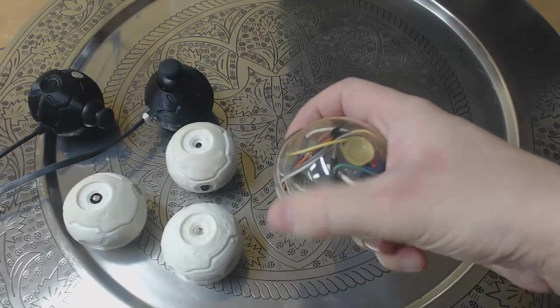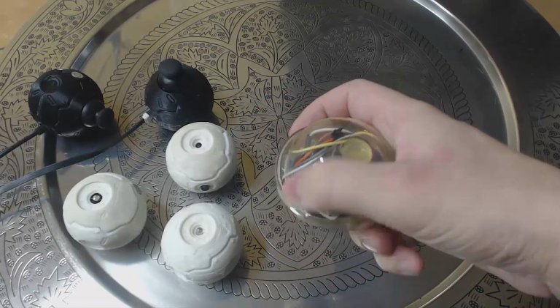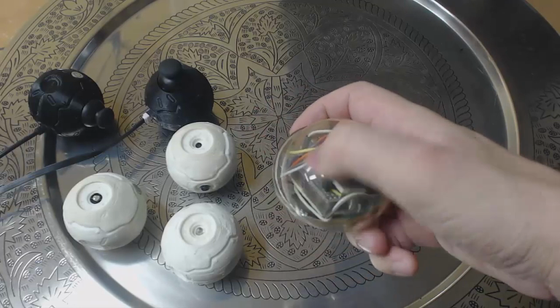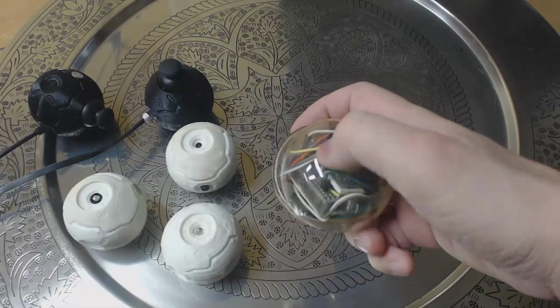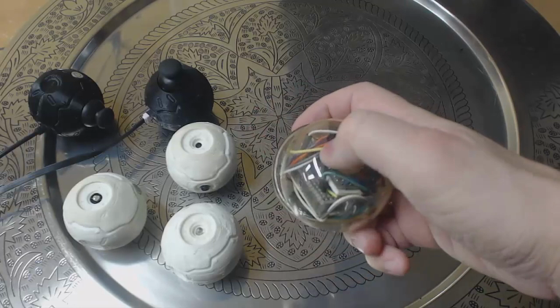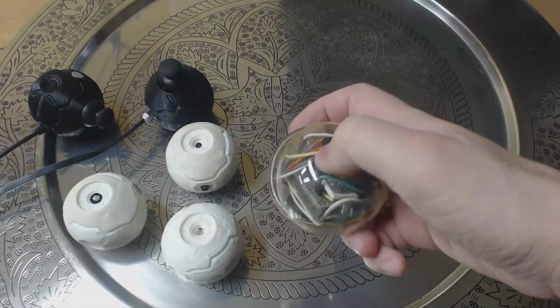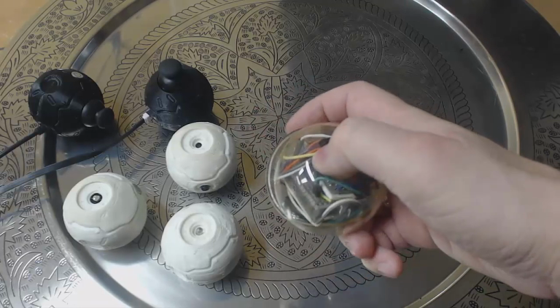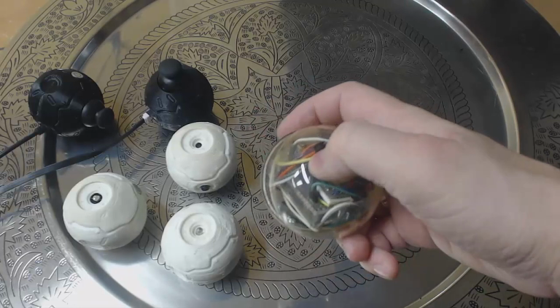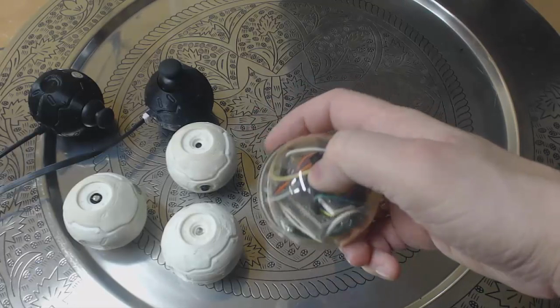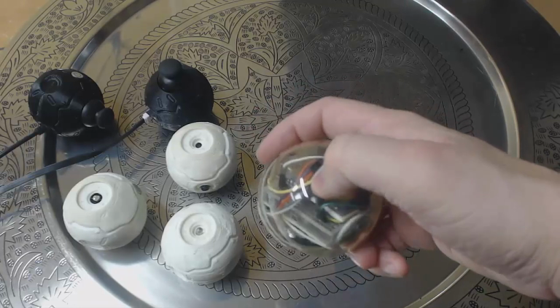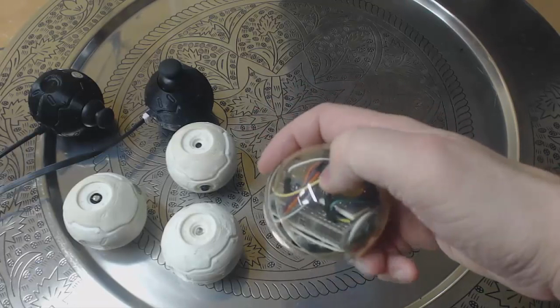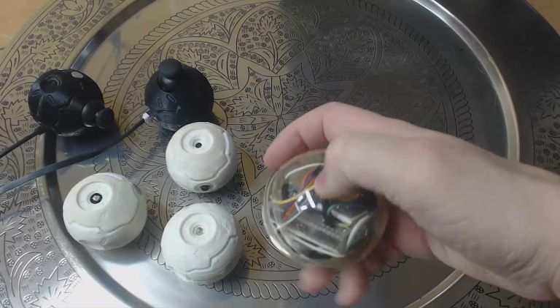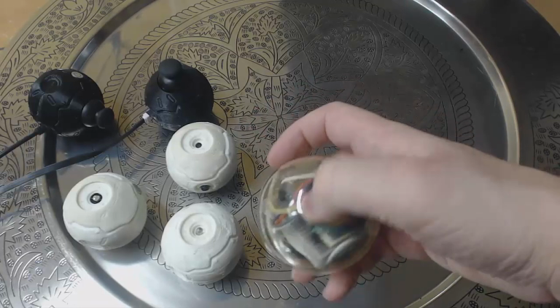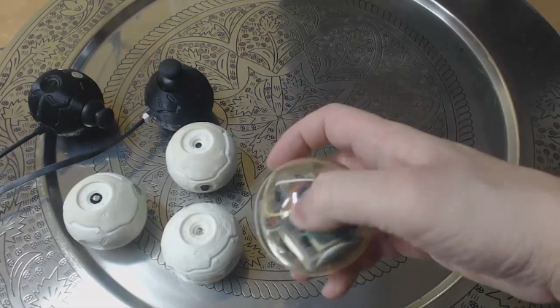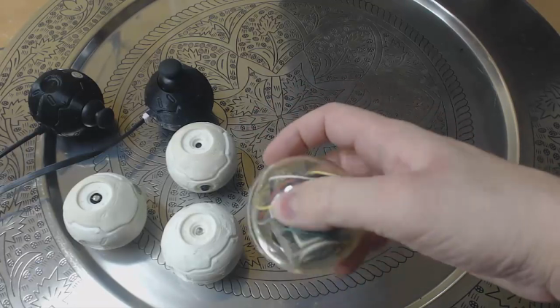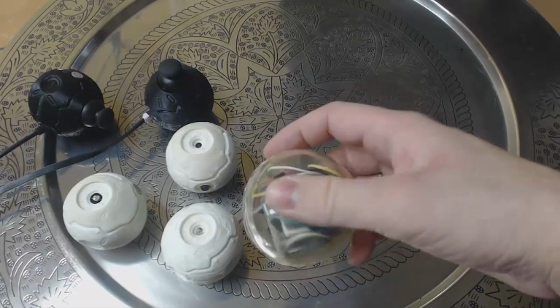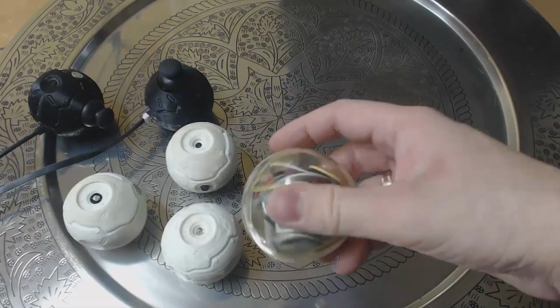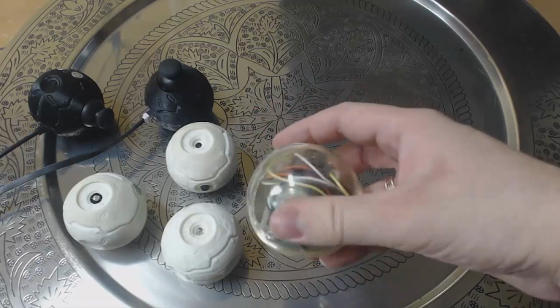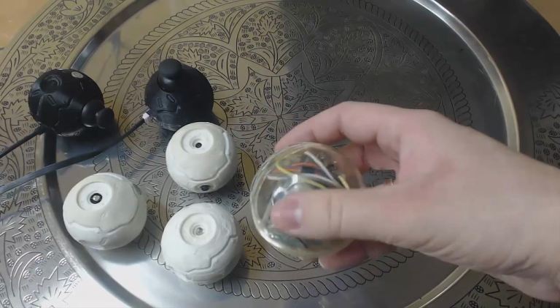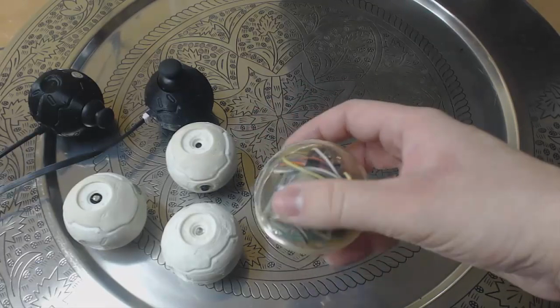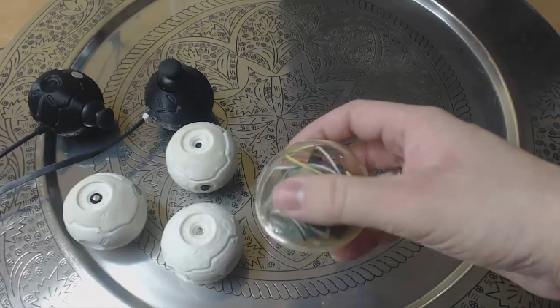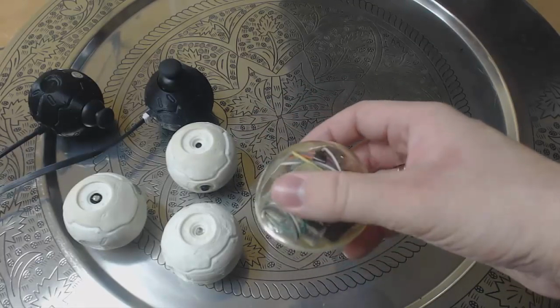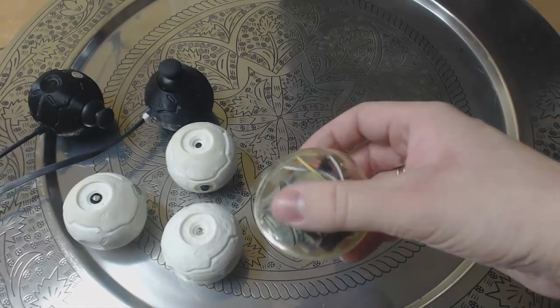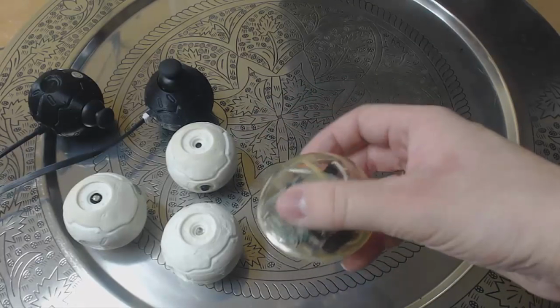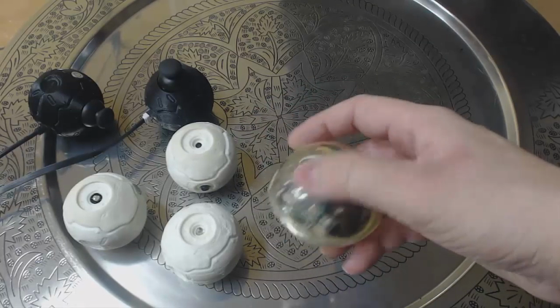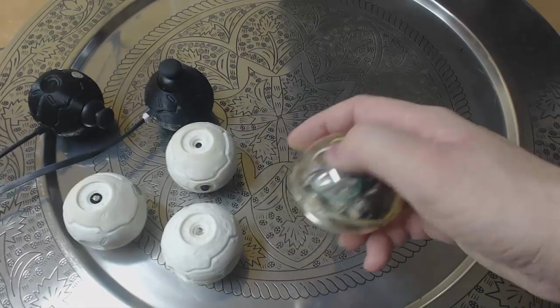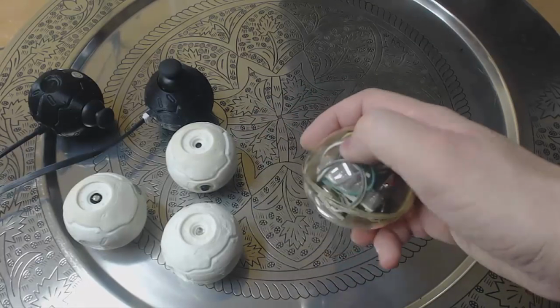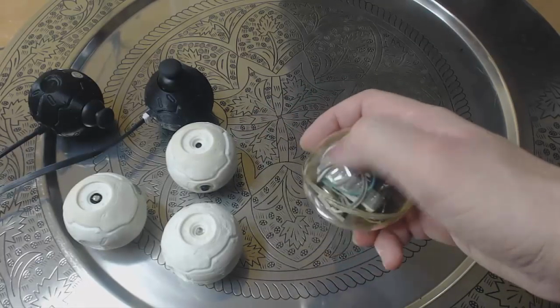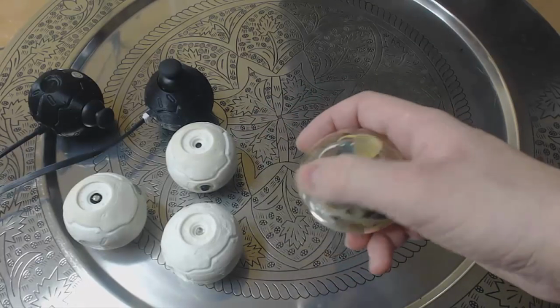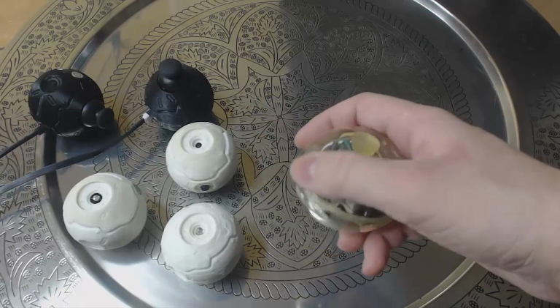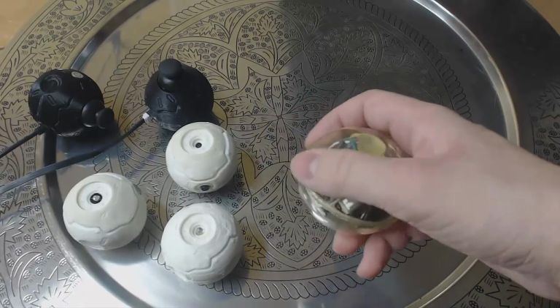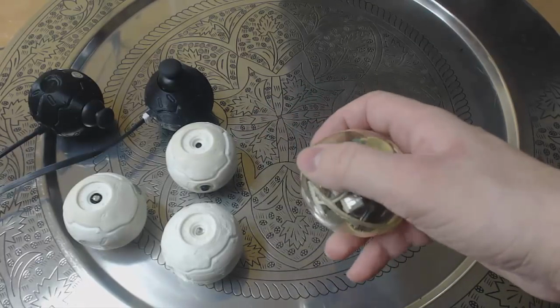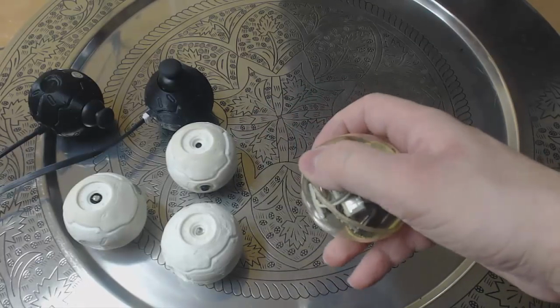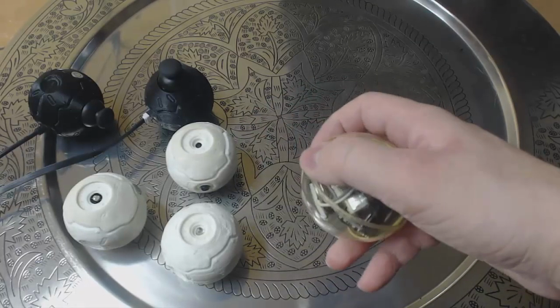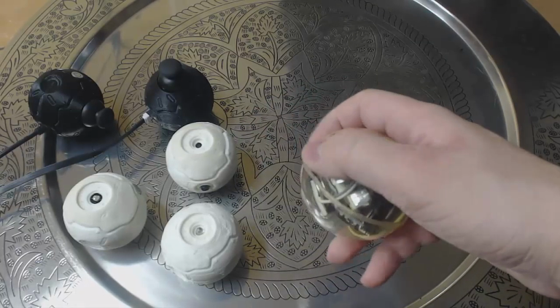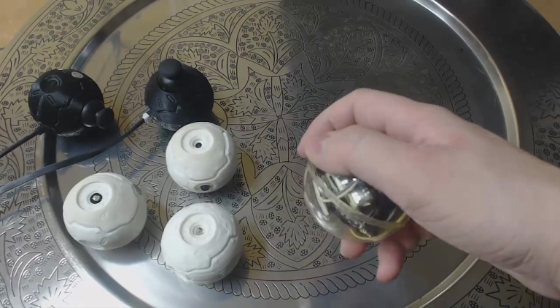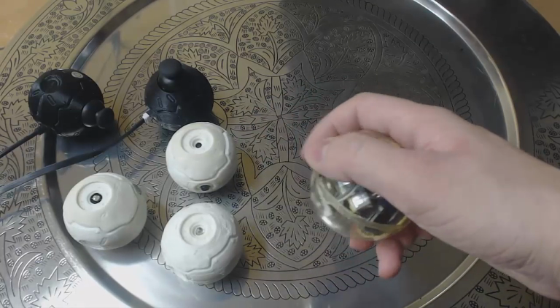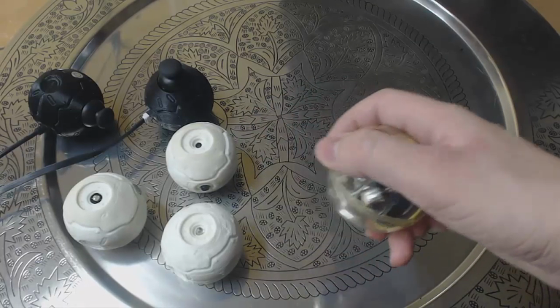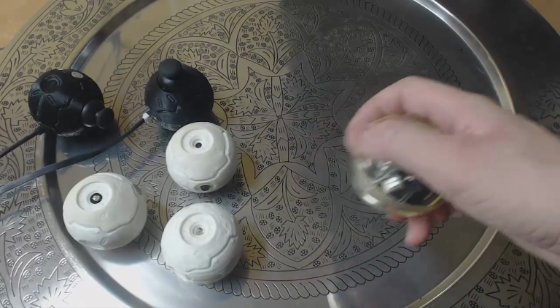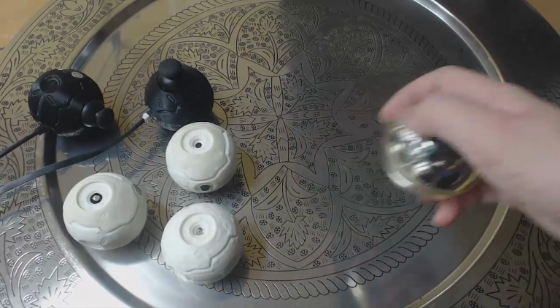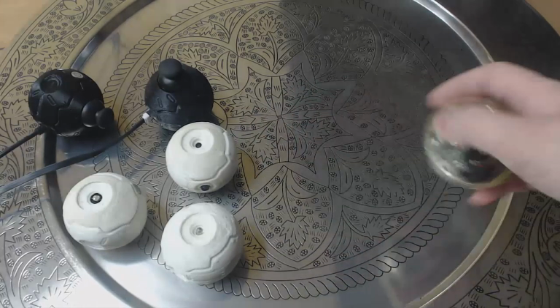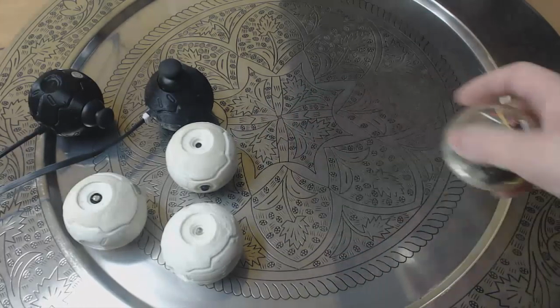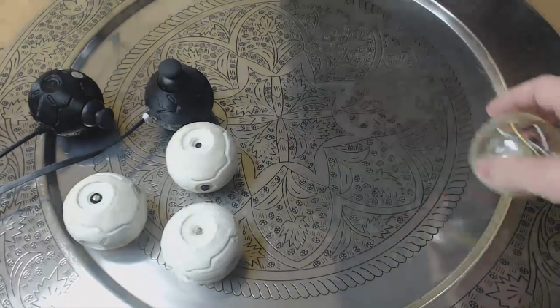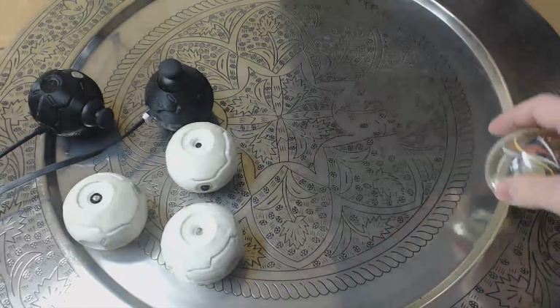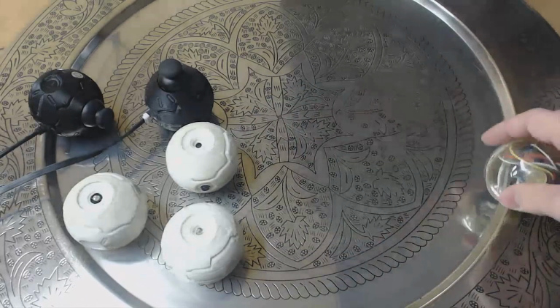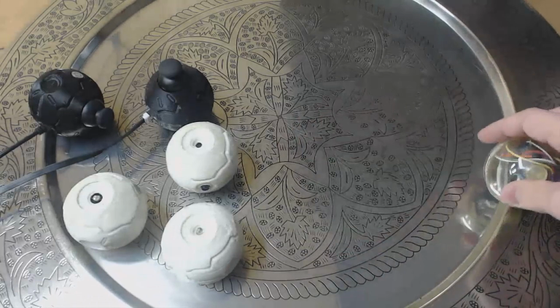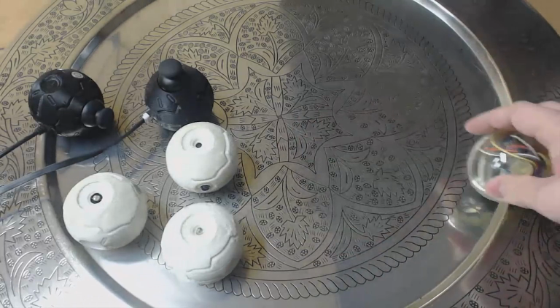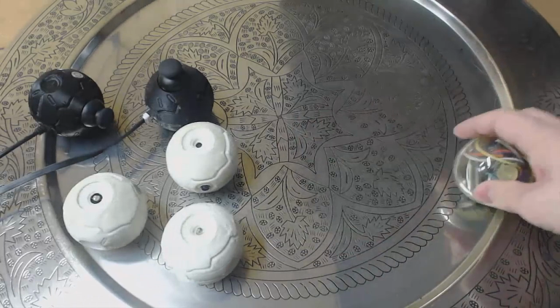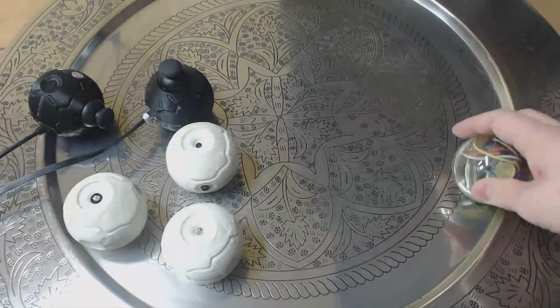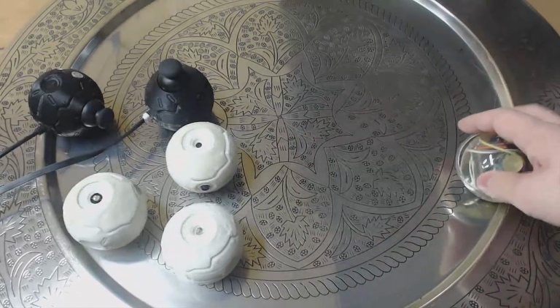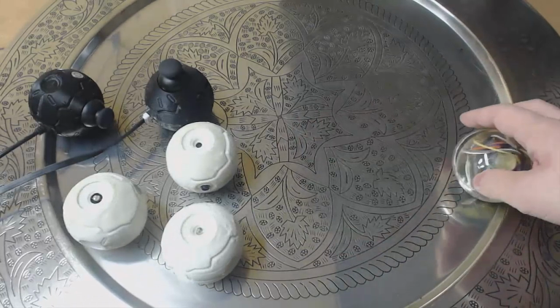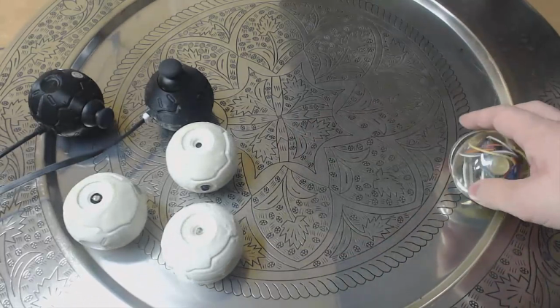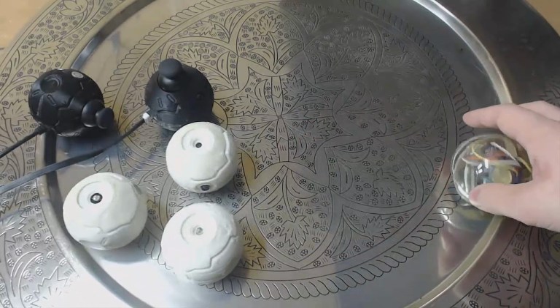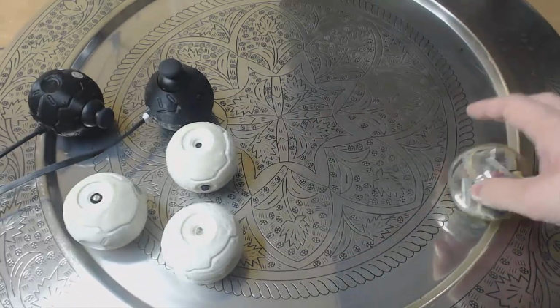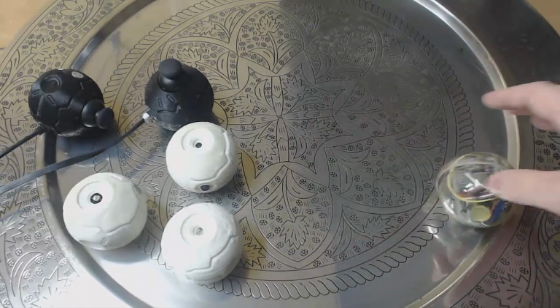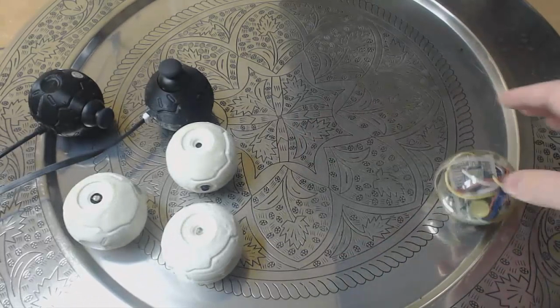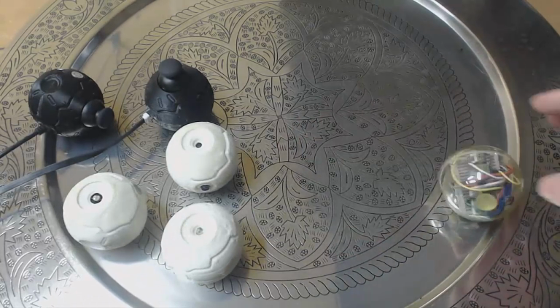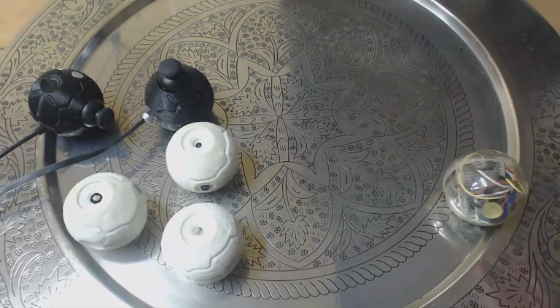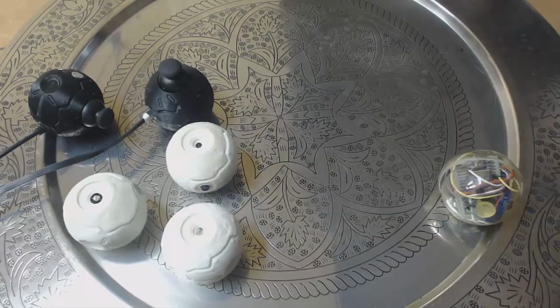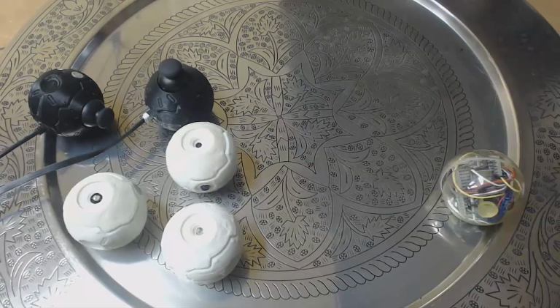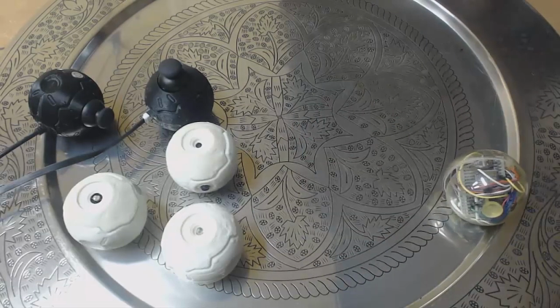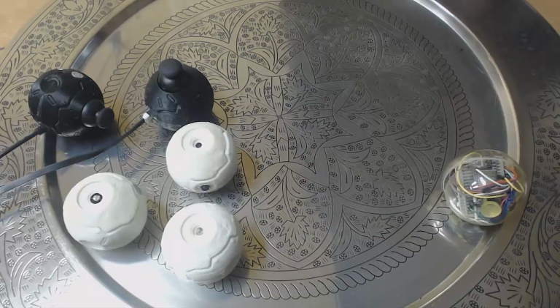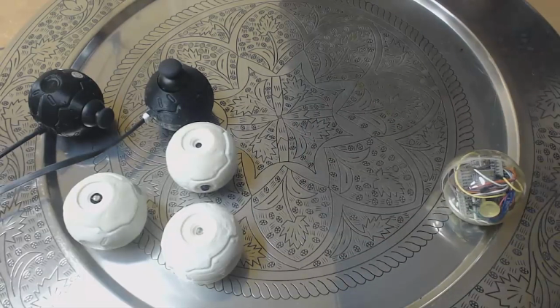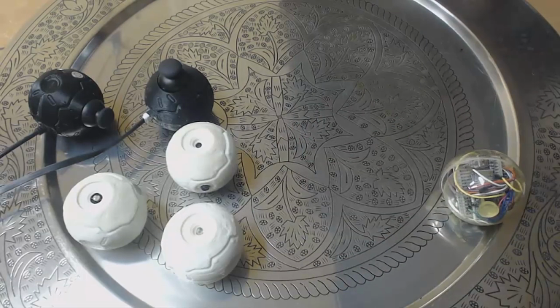The accelerometer sensor itself detects tap, double tap, and free fall, which basically allows us to avoid using push buttons at all.